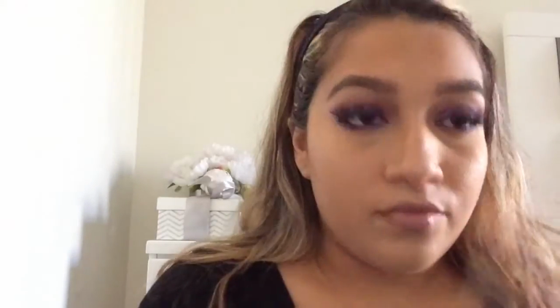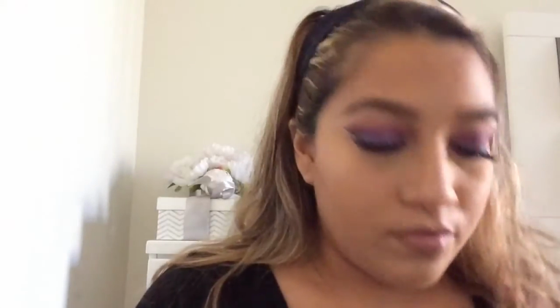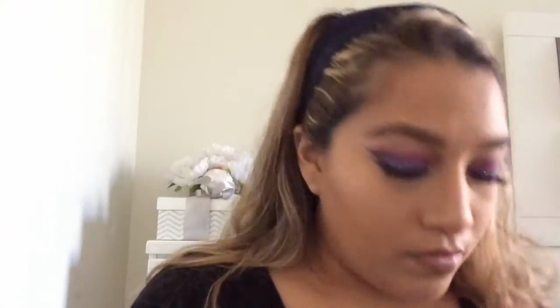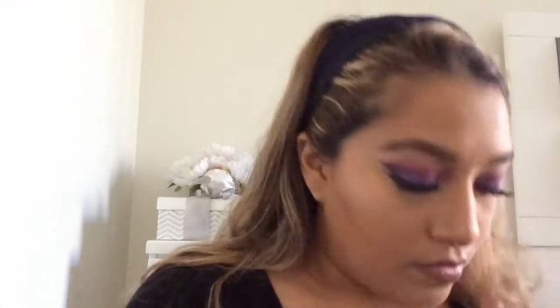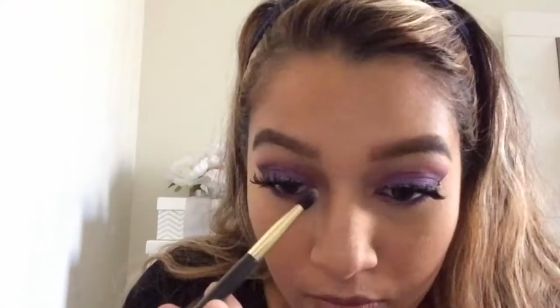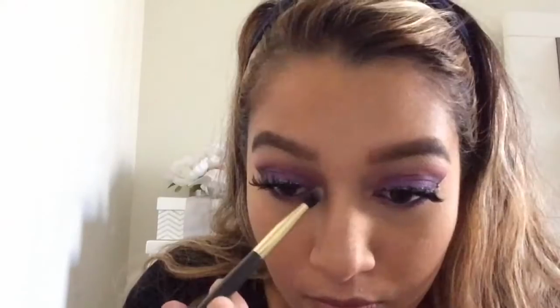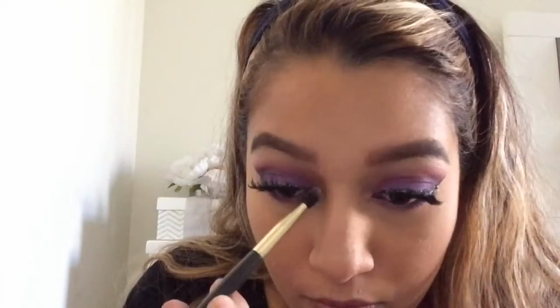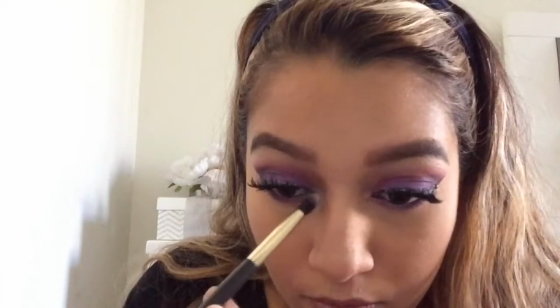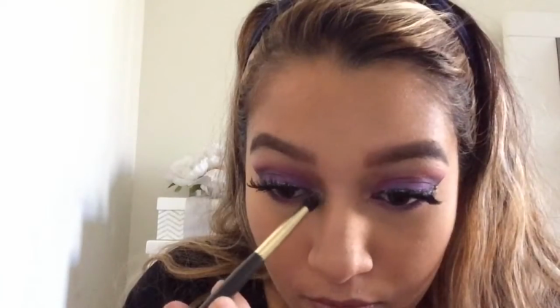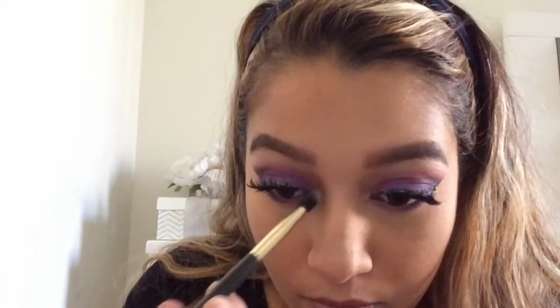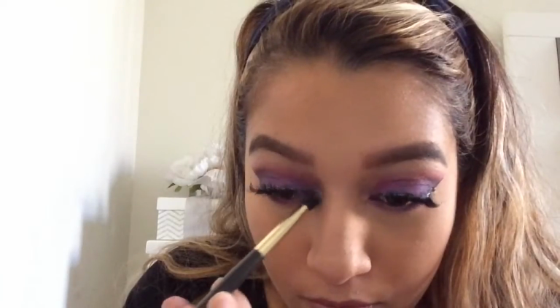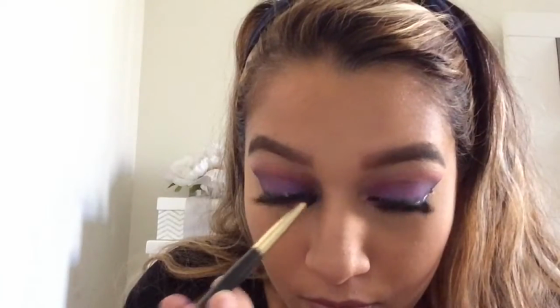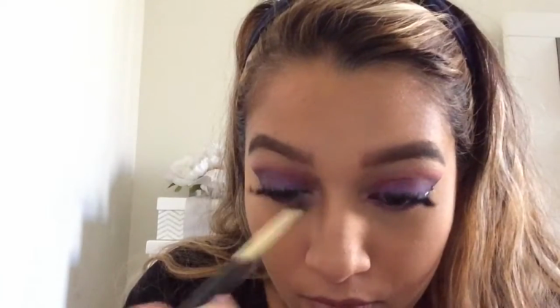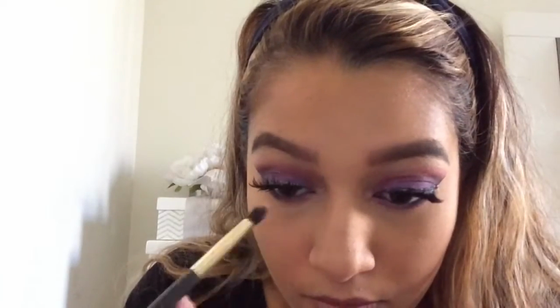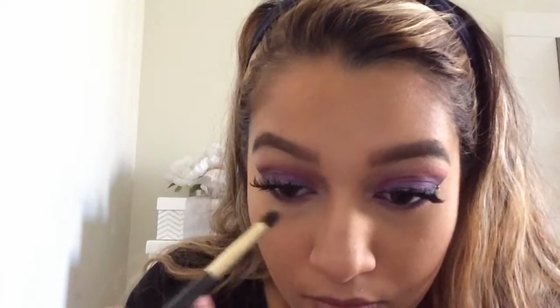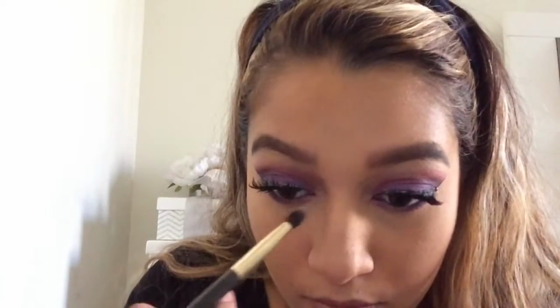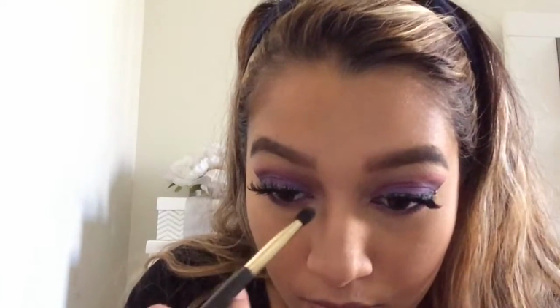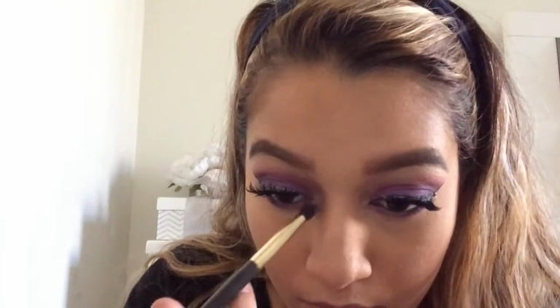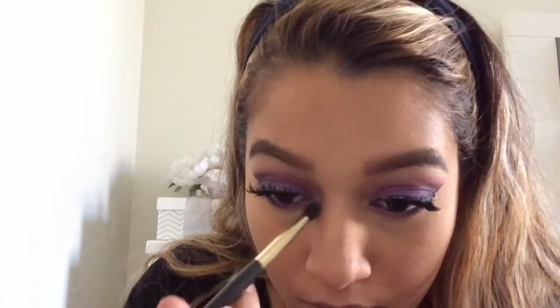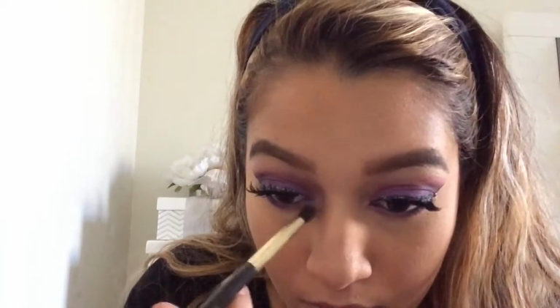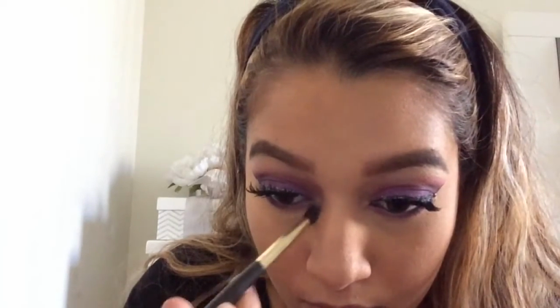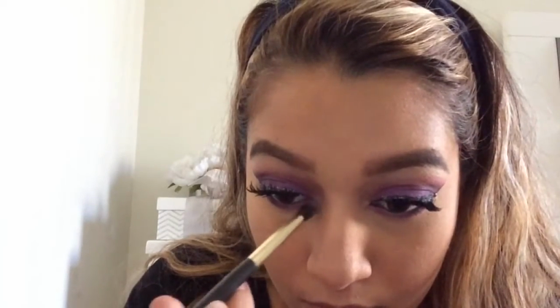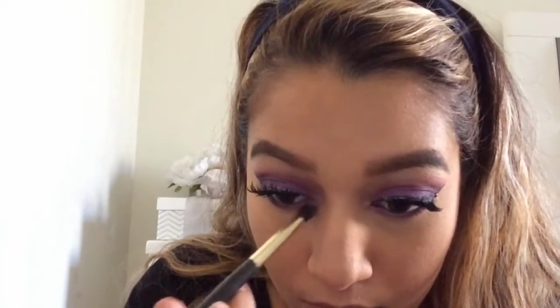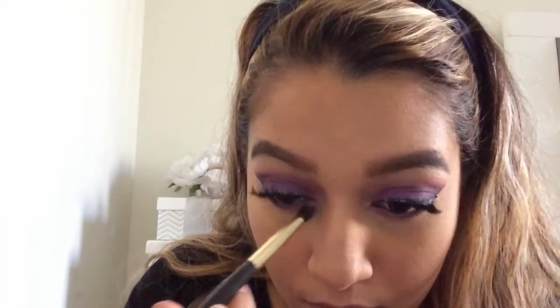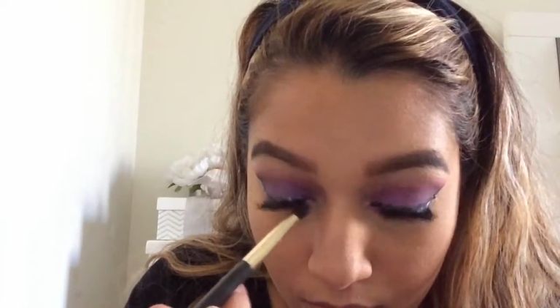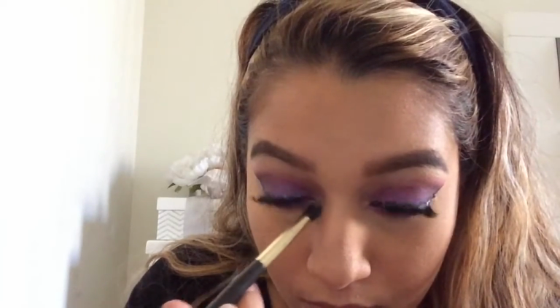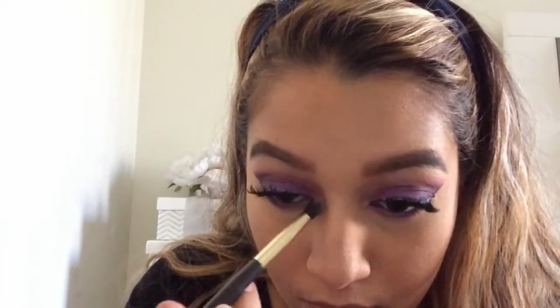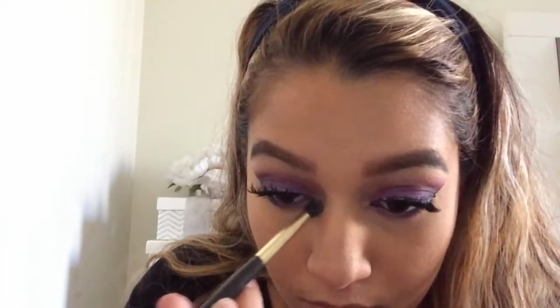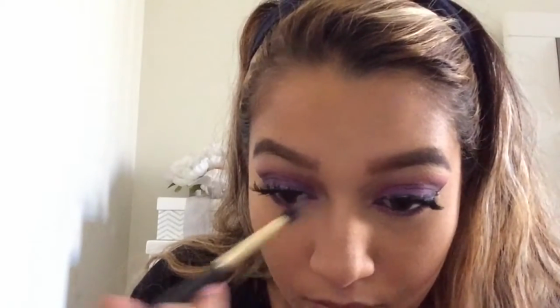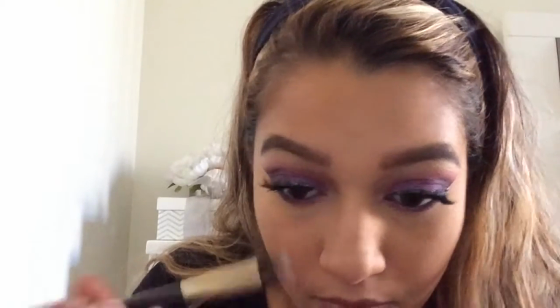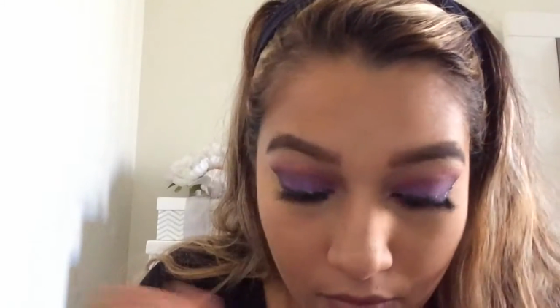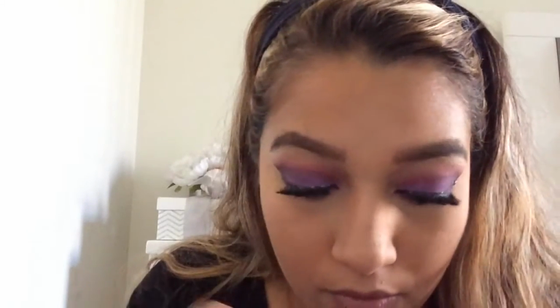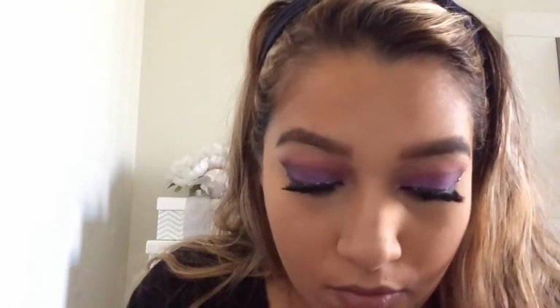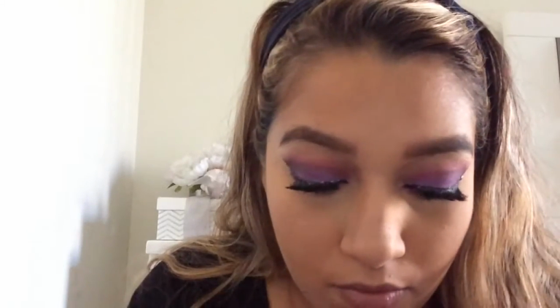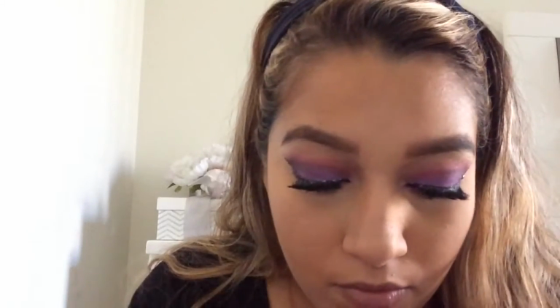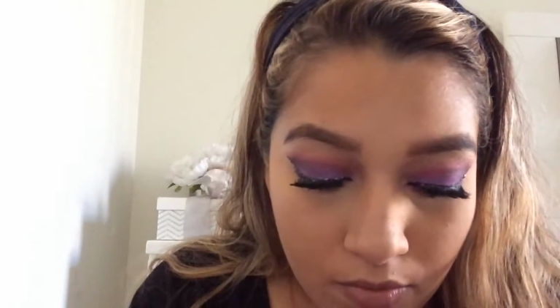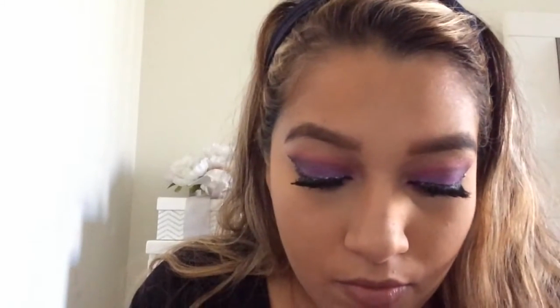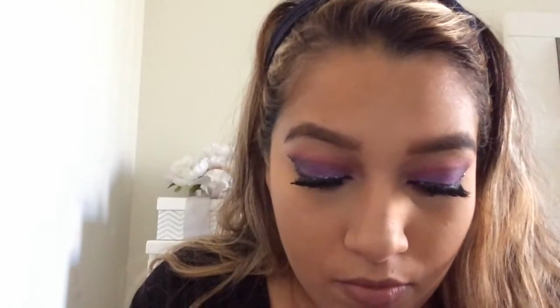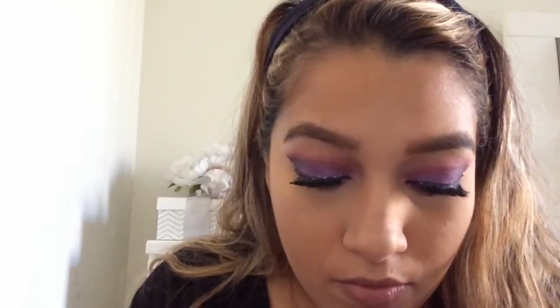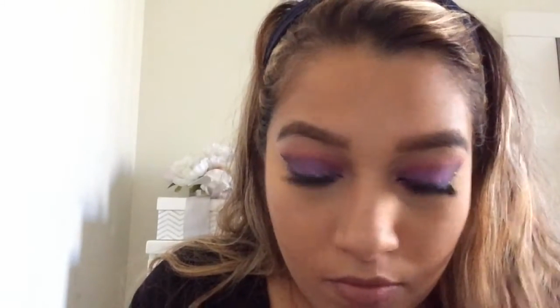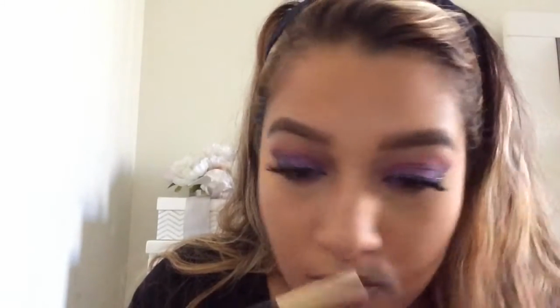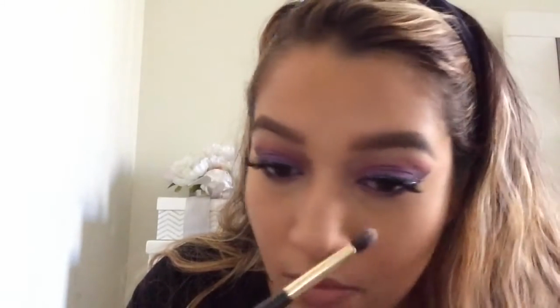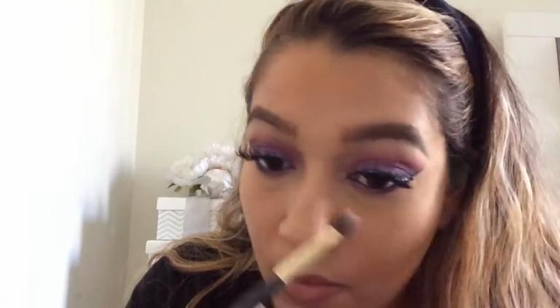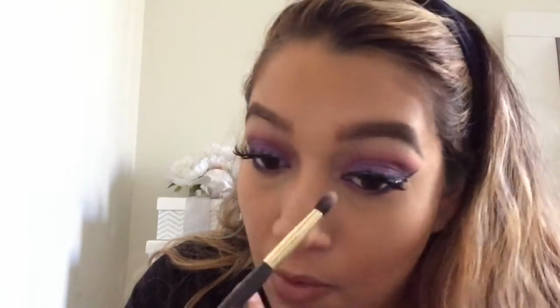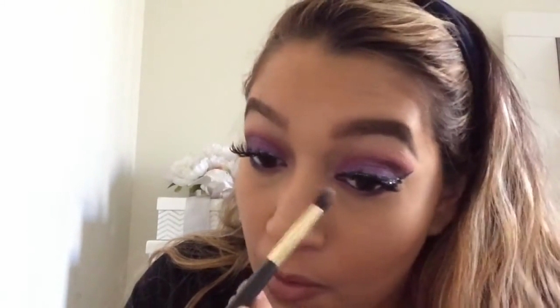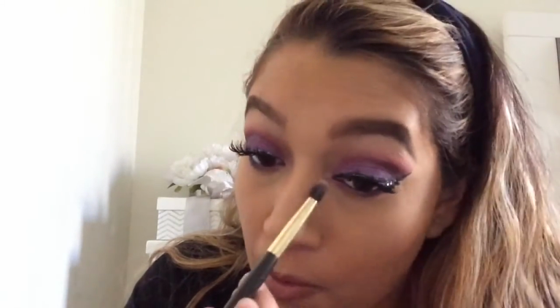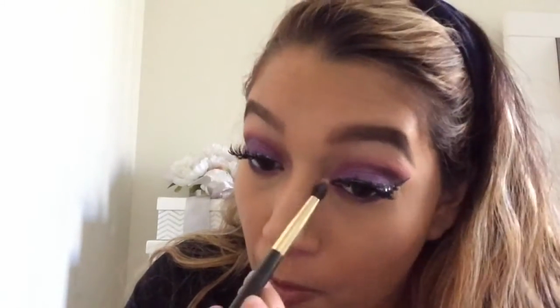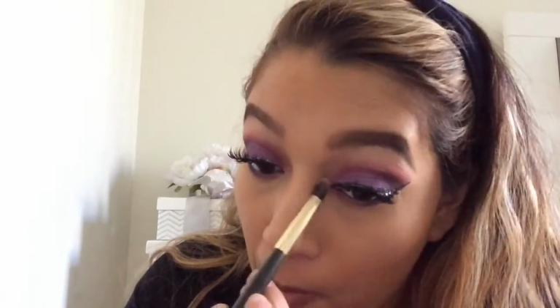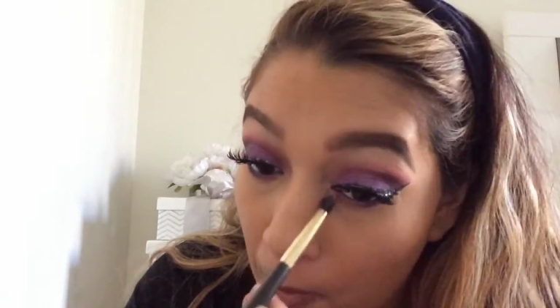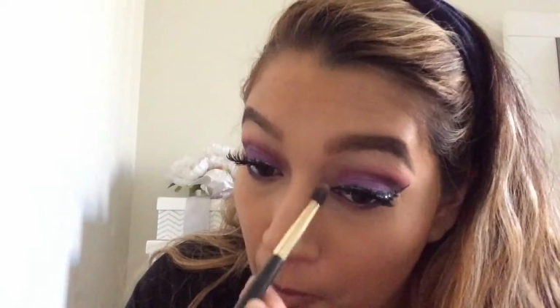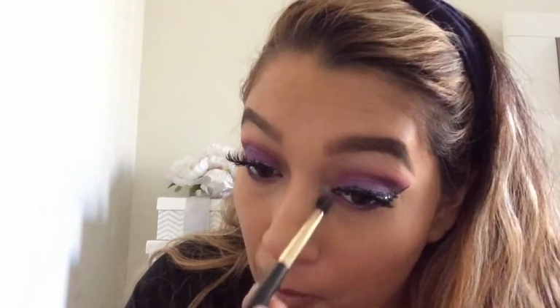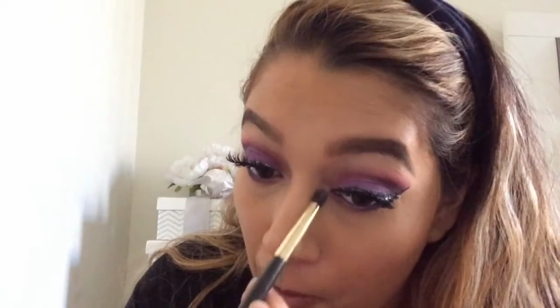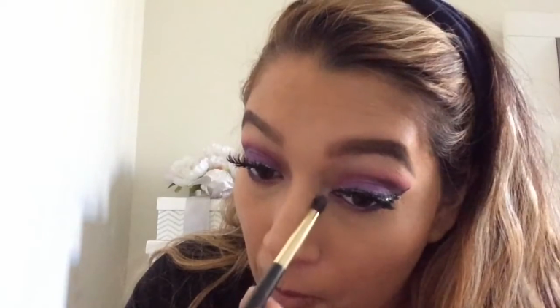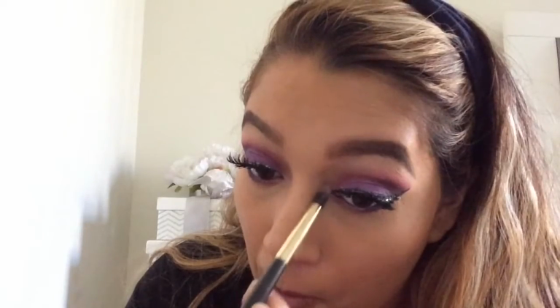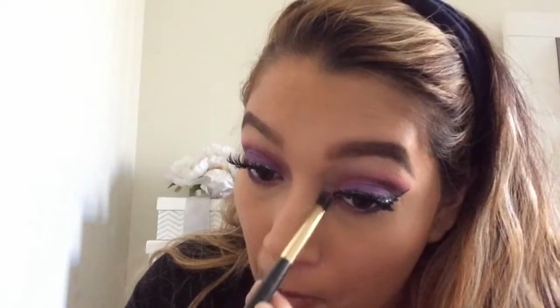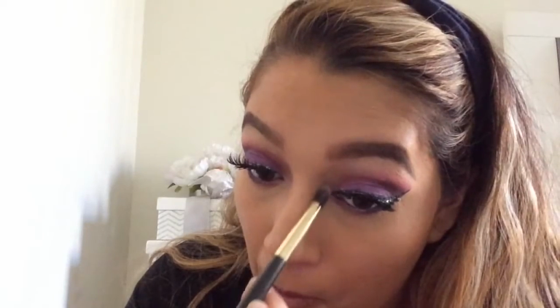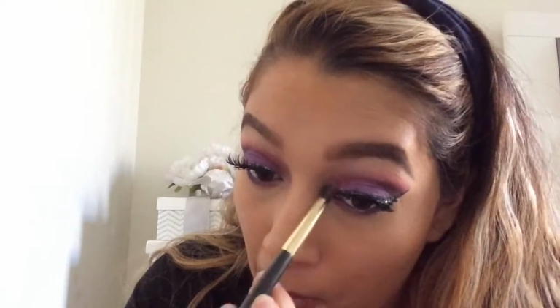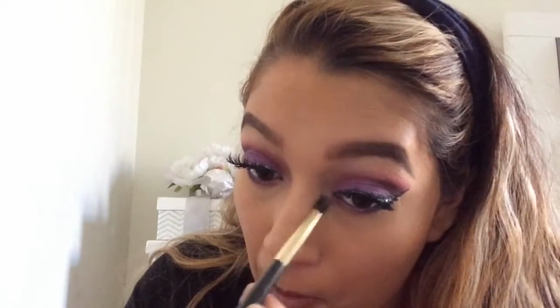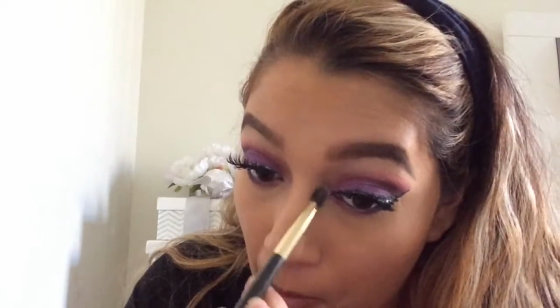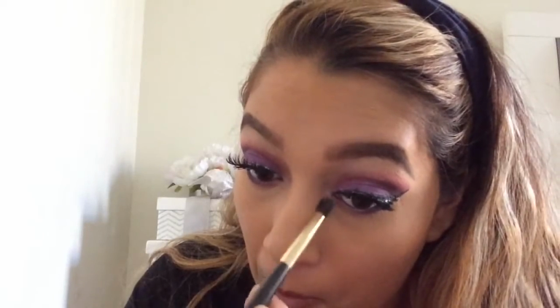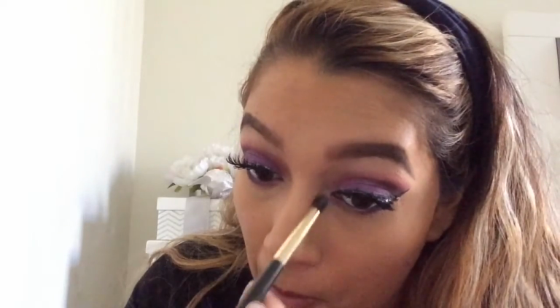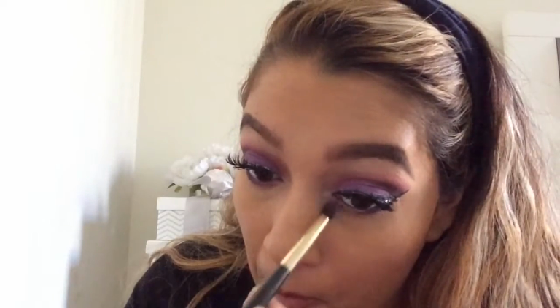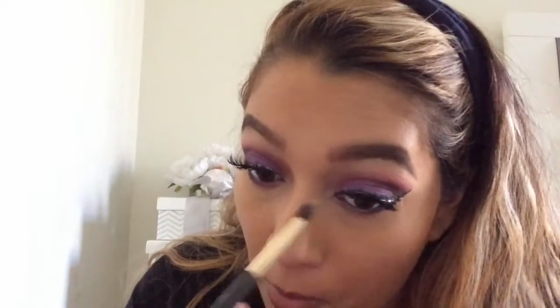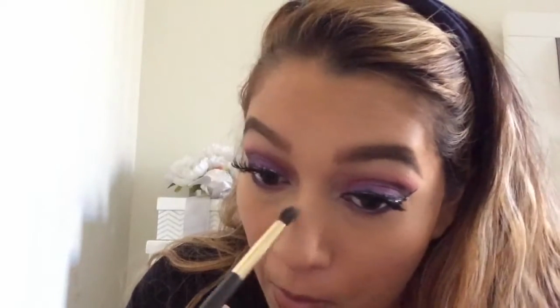I forgot to highlight the inner corners of my eyes, so go ahead and do that. I used the same shade that I used on my brow bone.